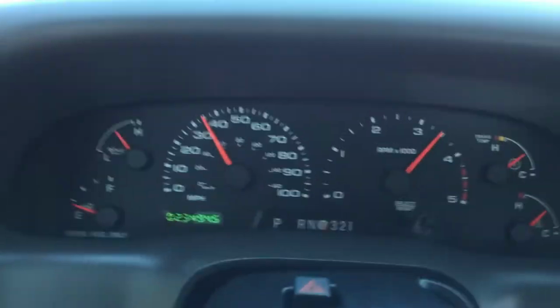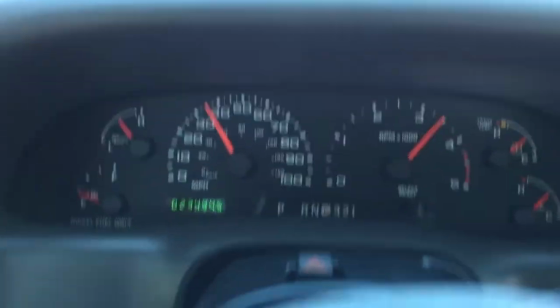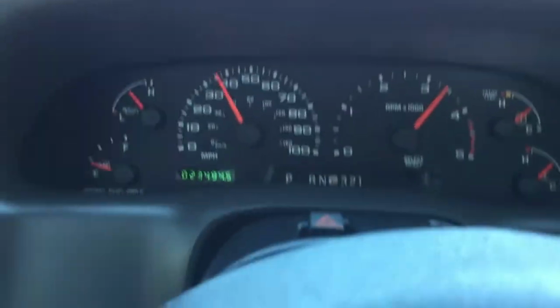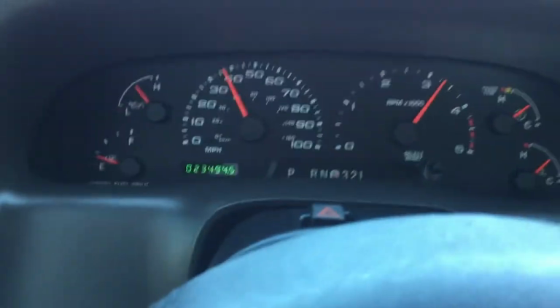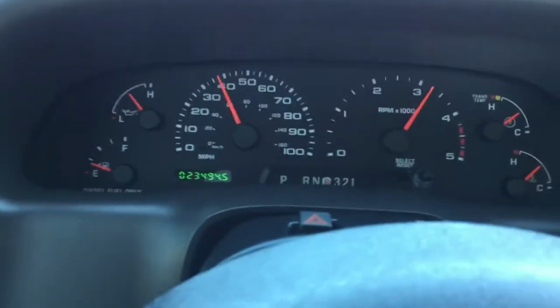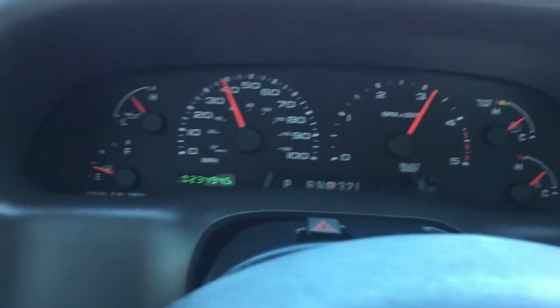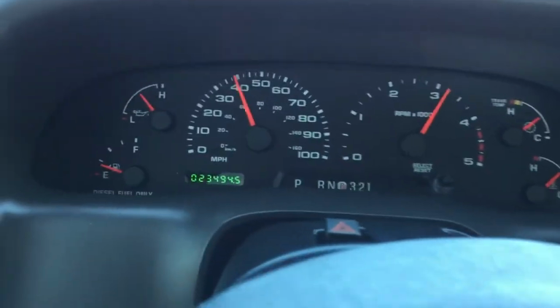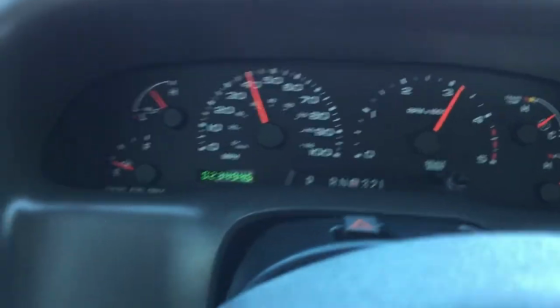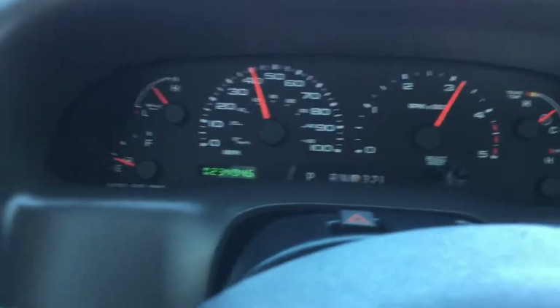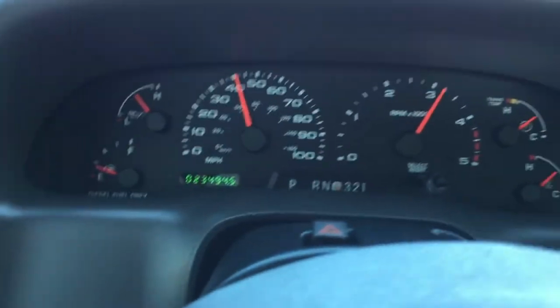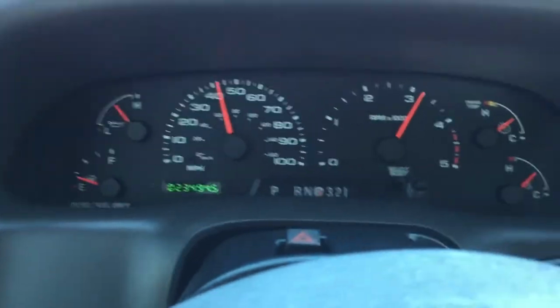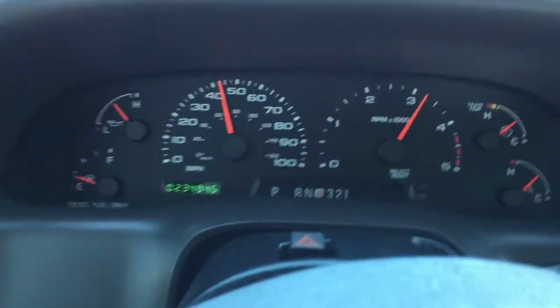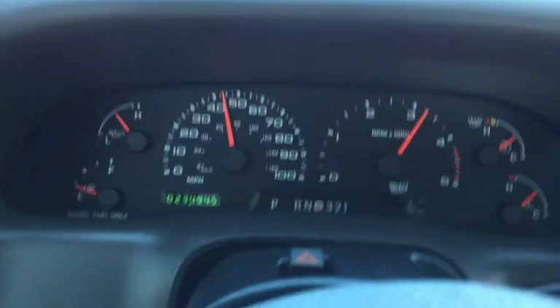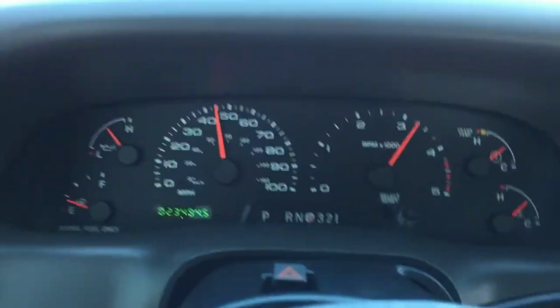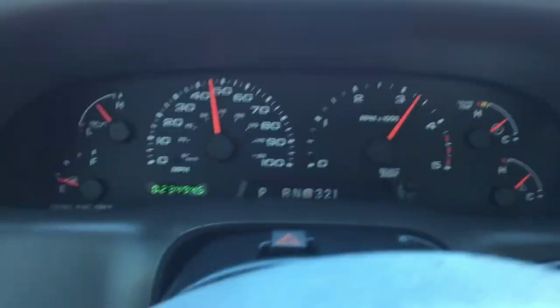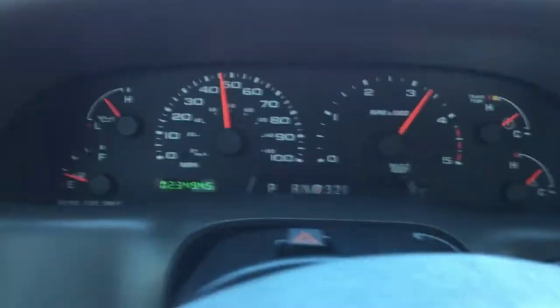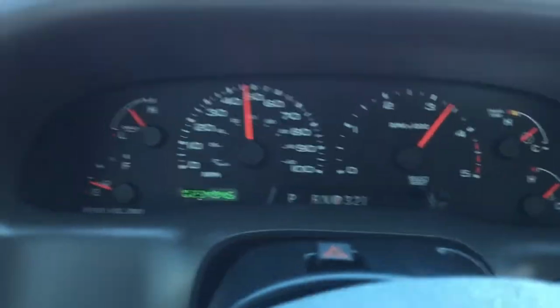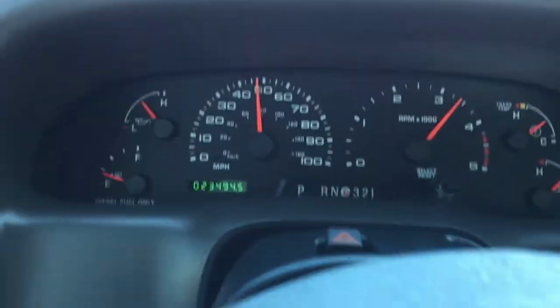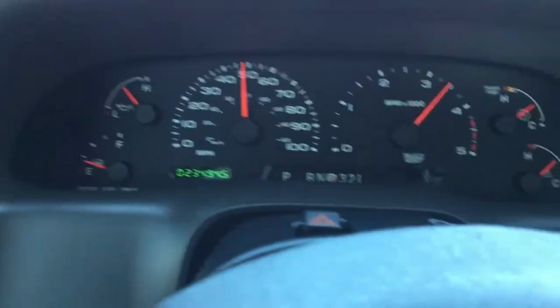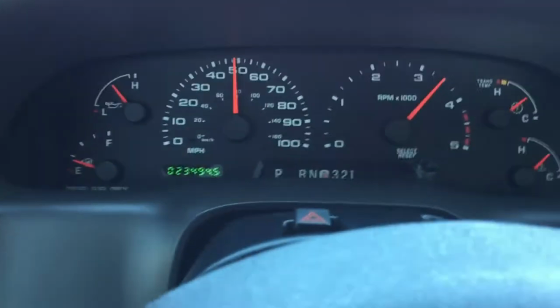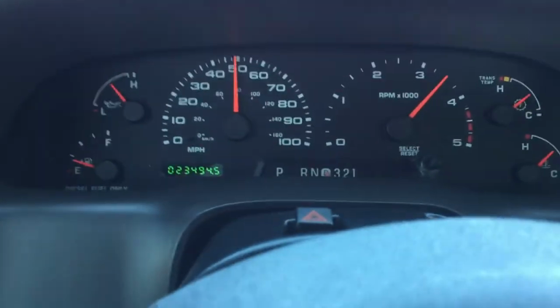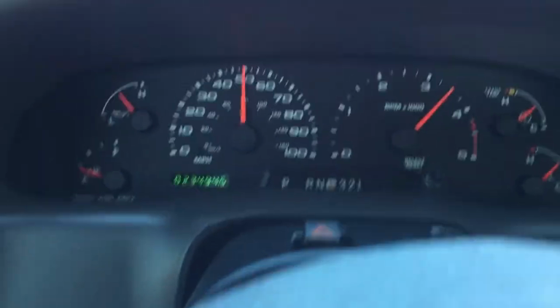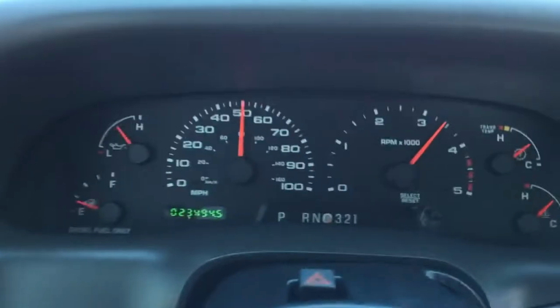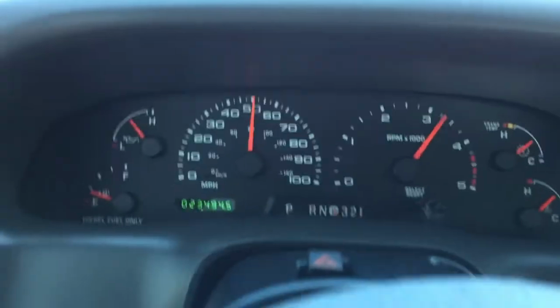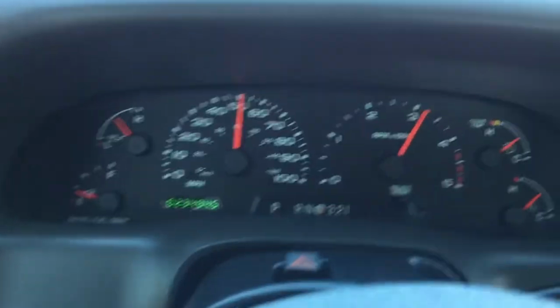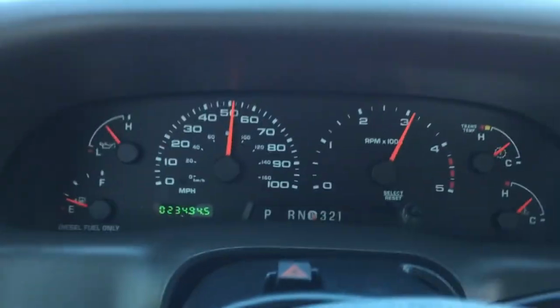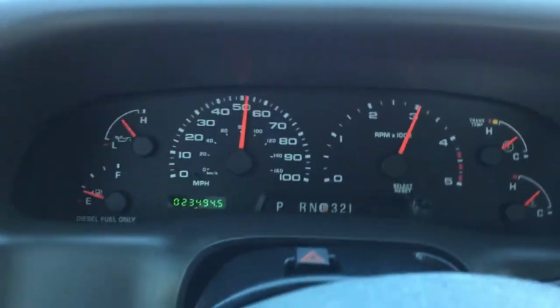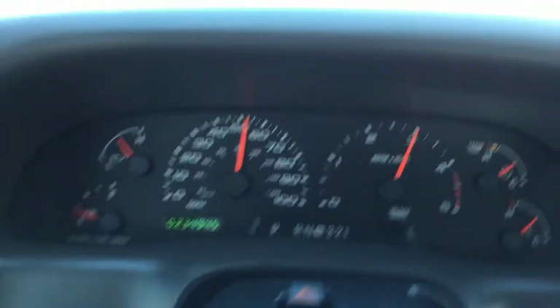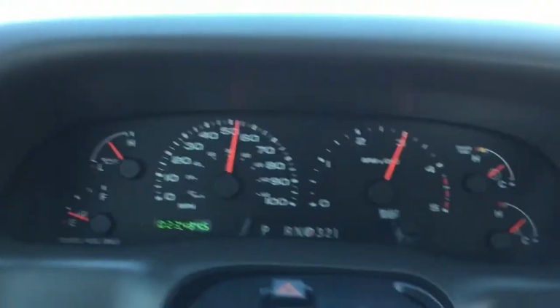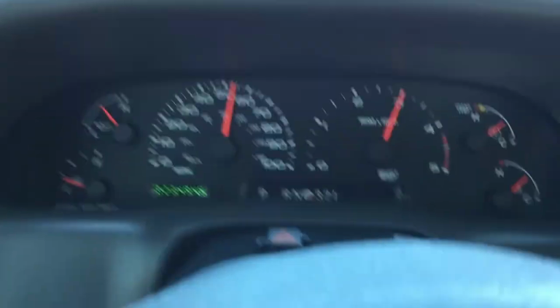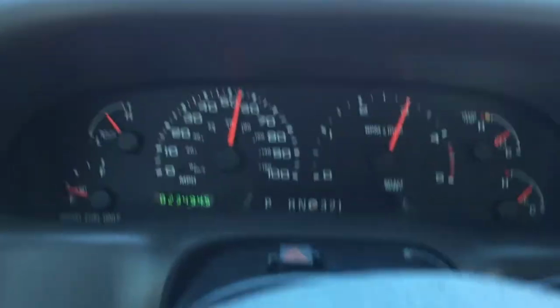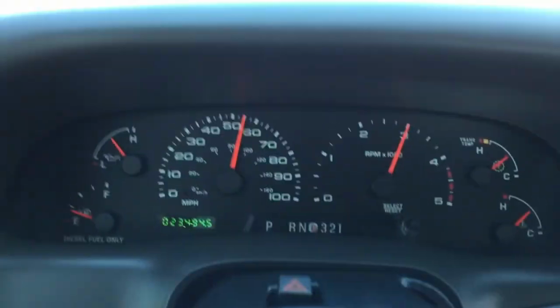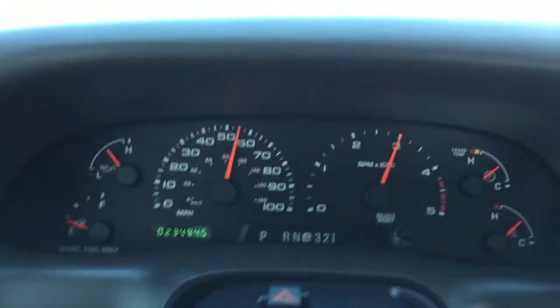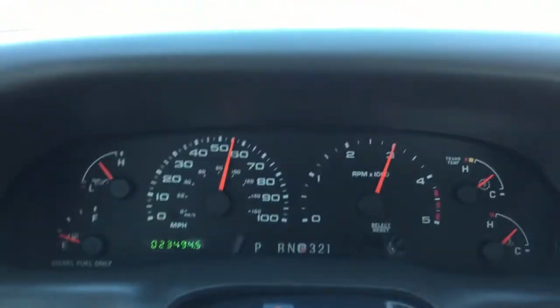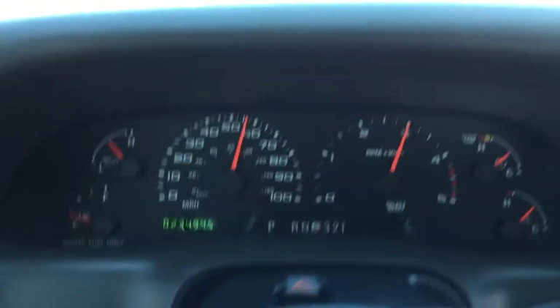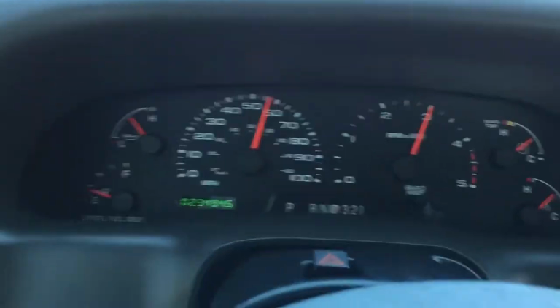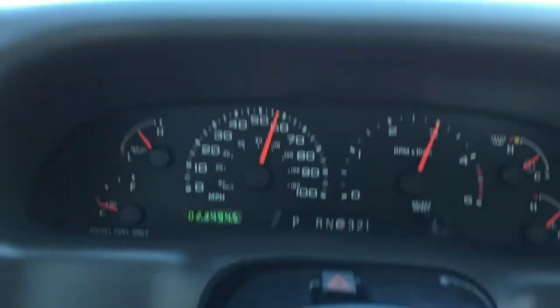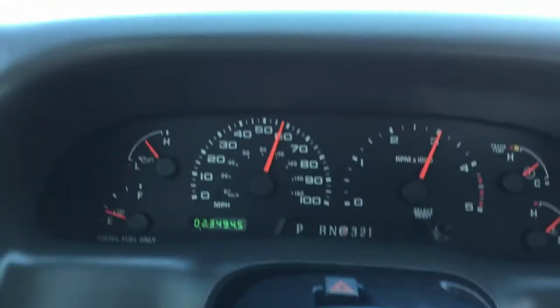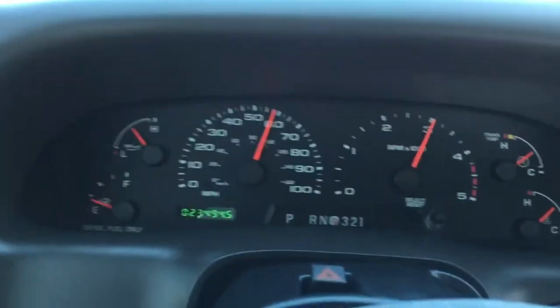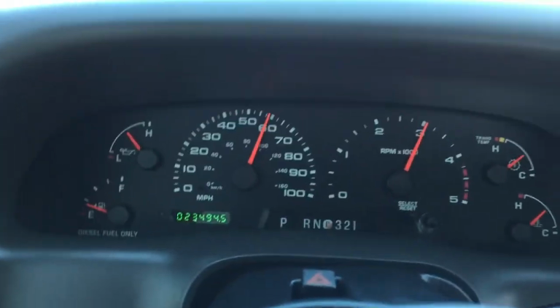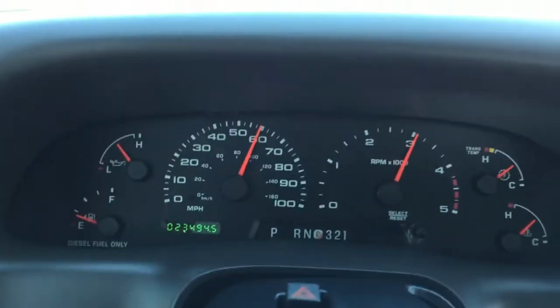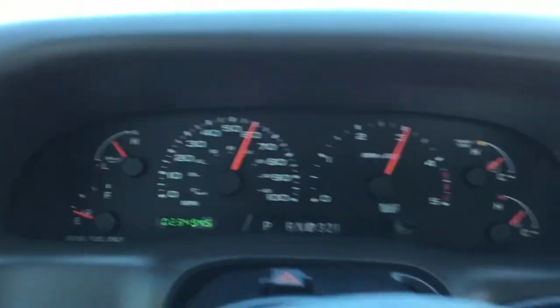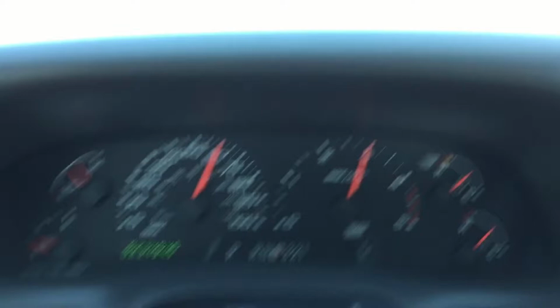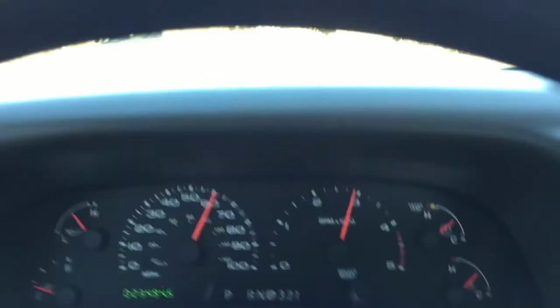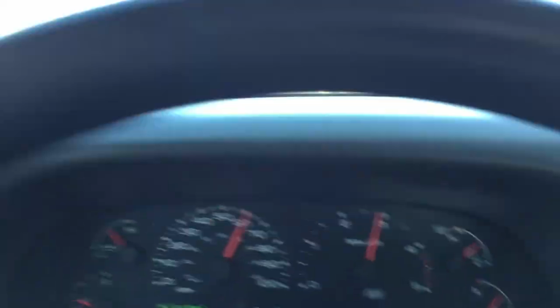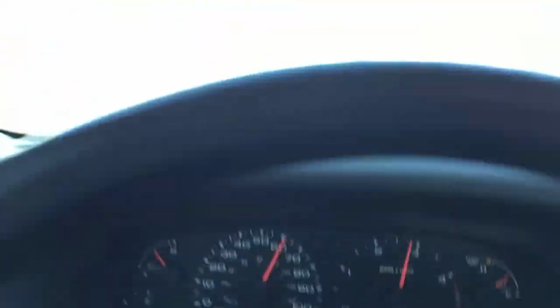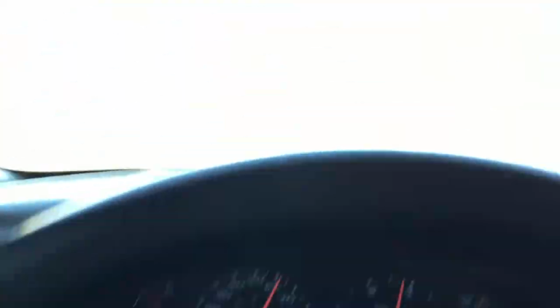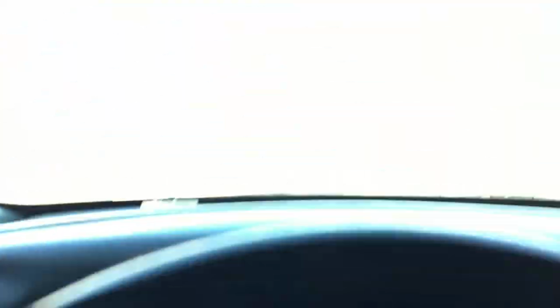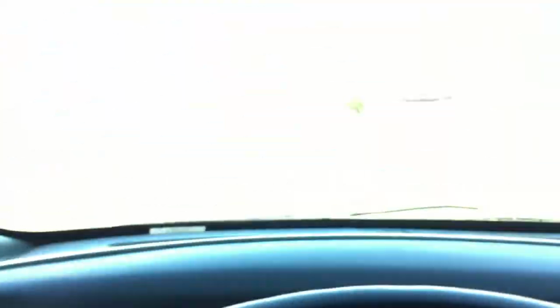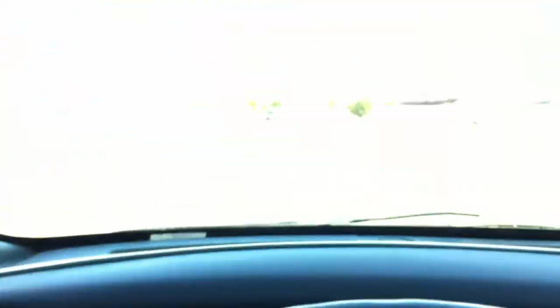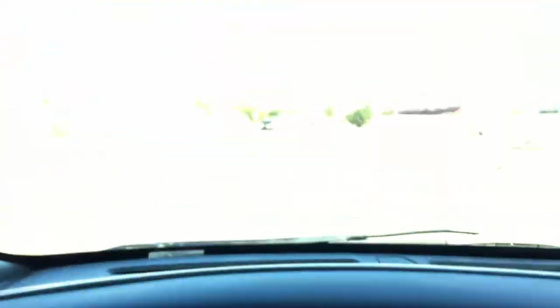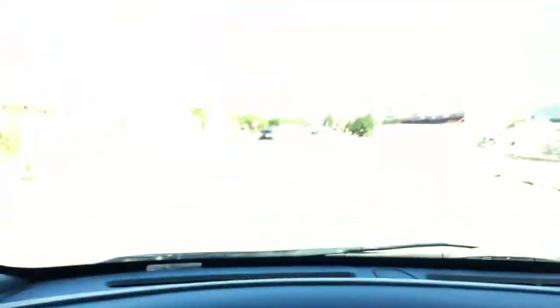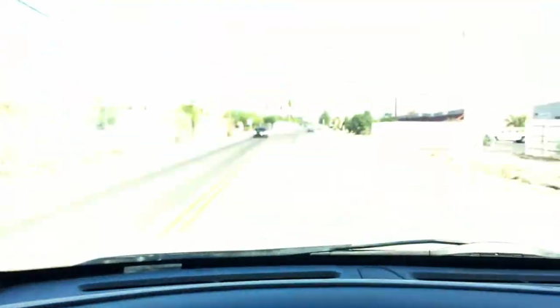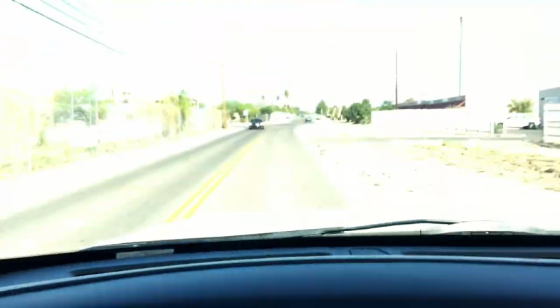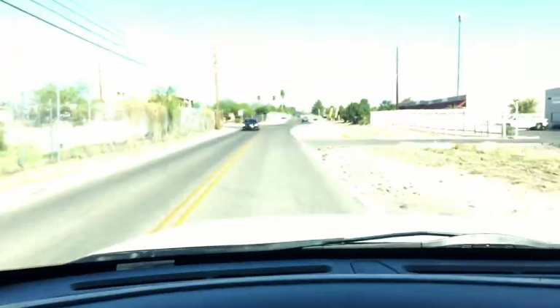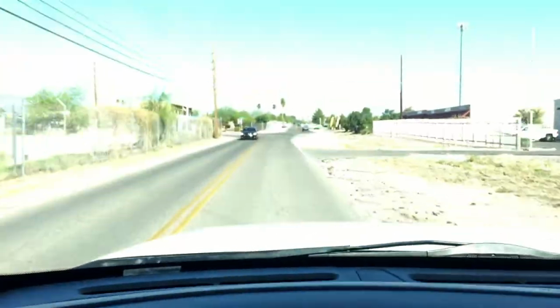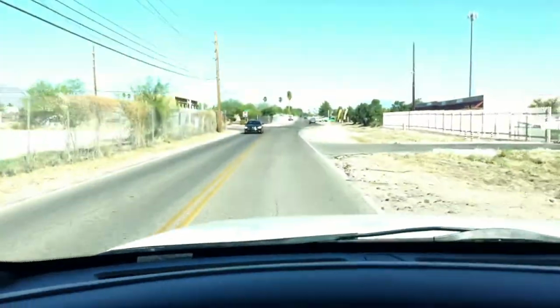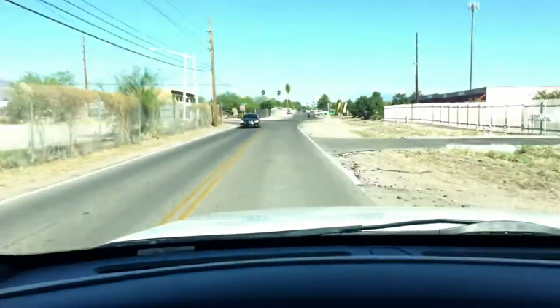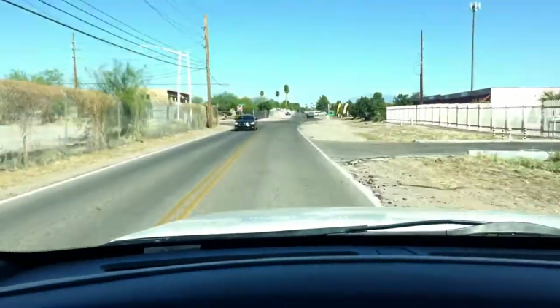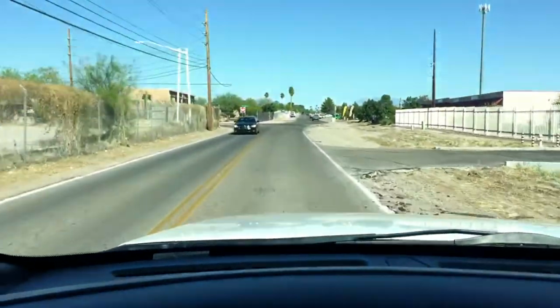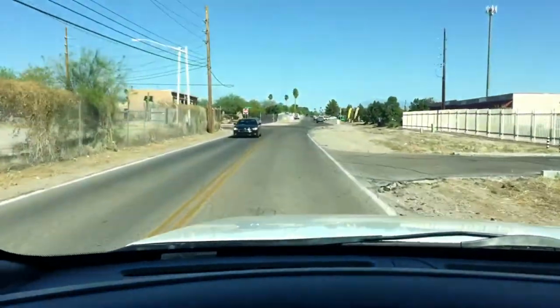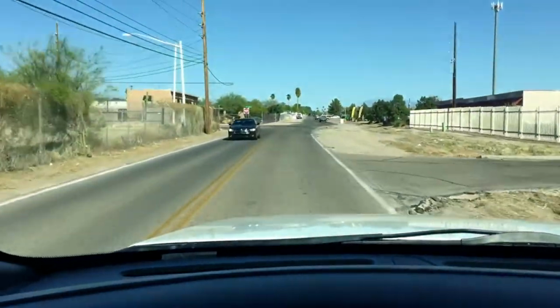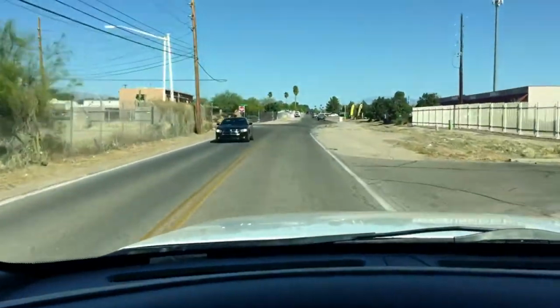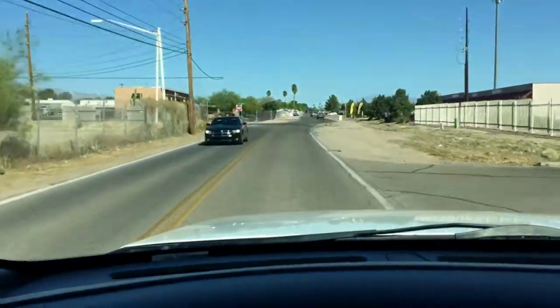This seems nice. This seems to drive like brand new — well, 23,000 miles, right? What a nice truck.